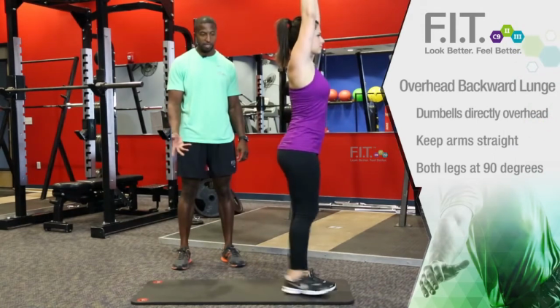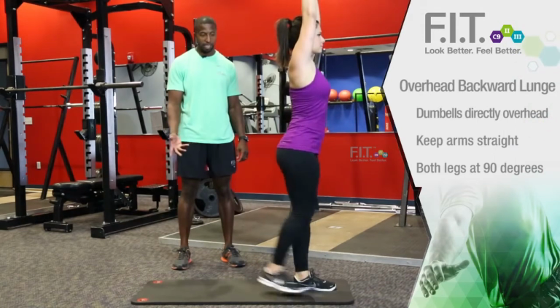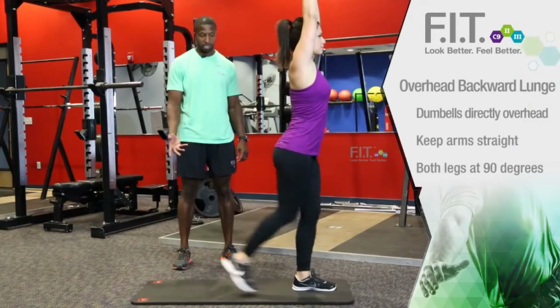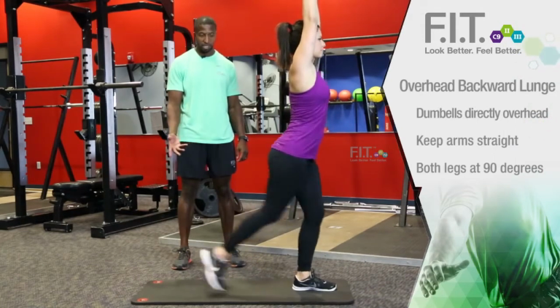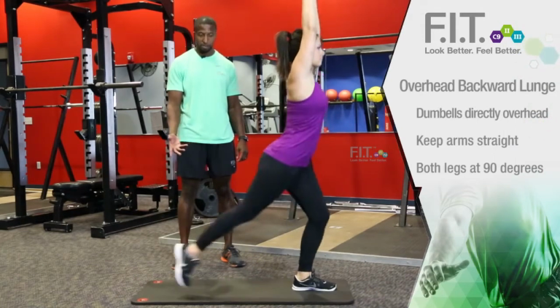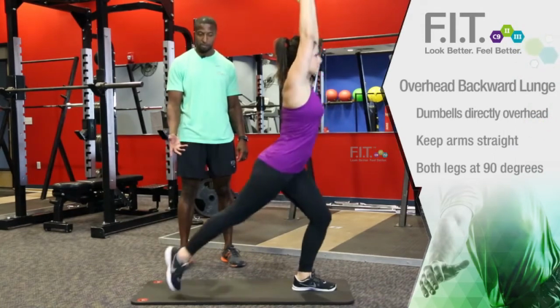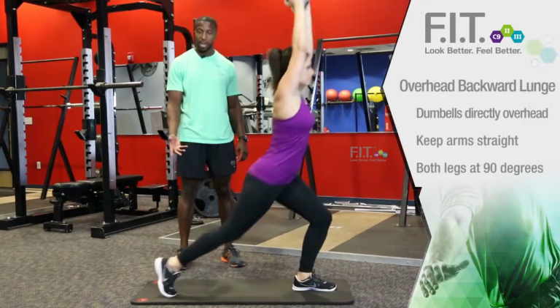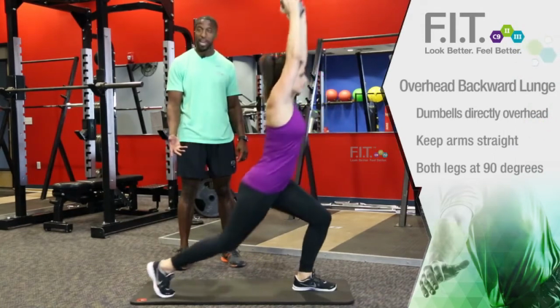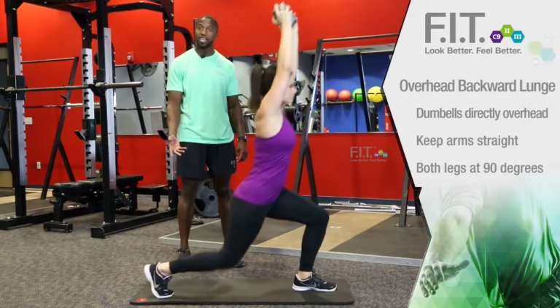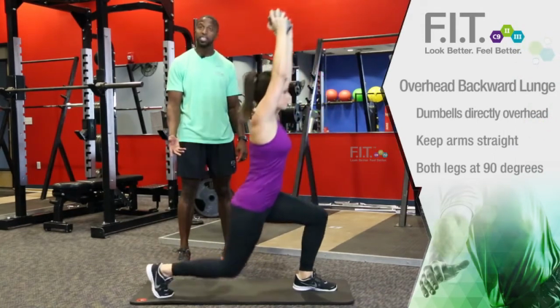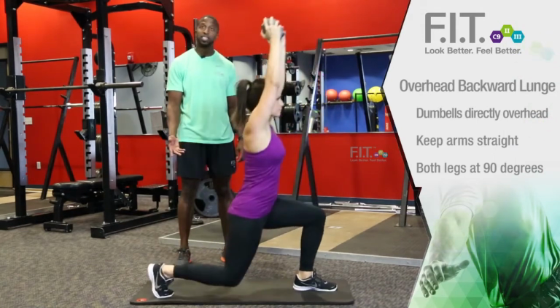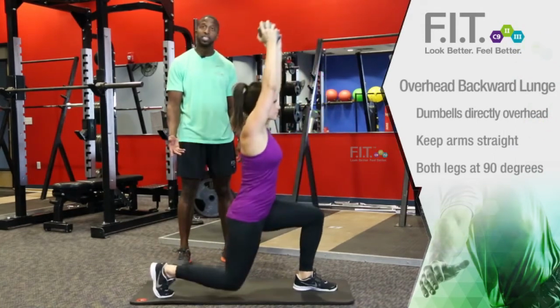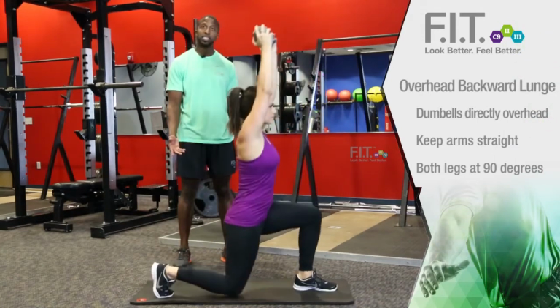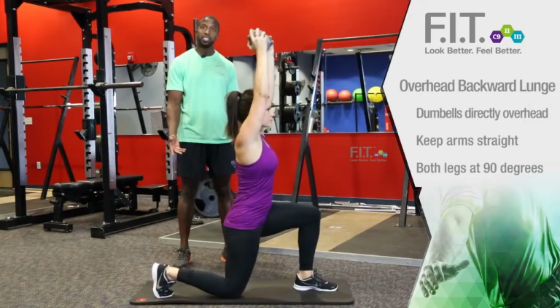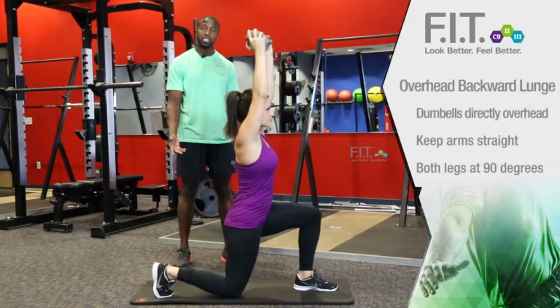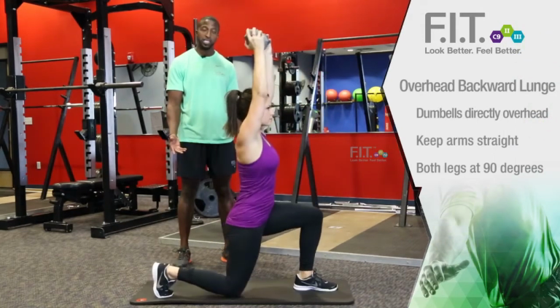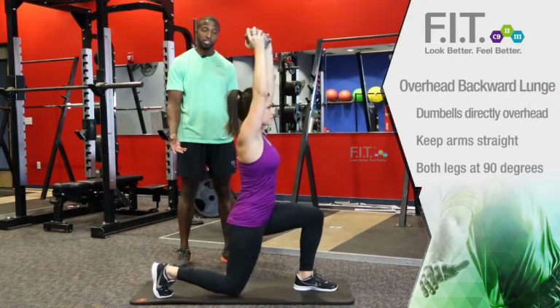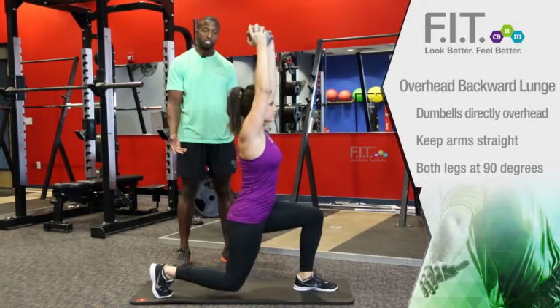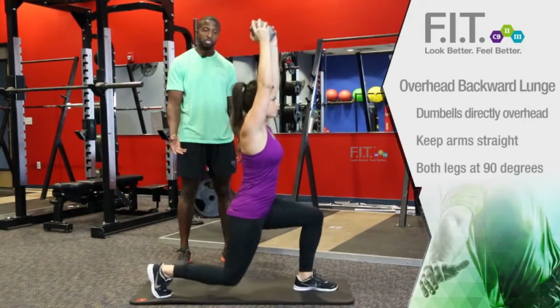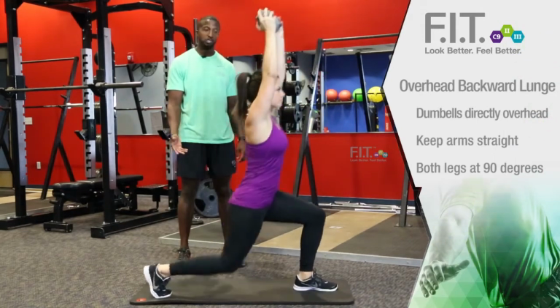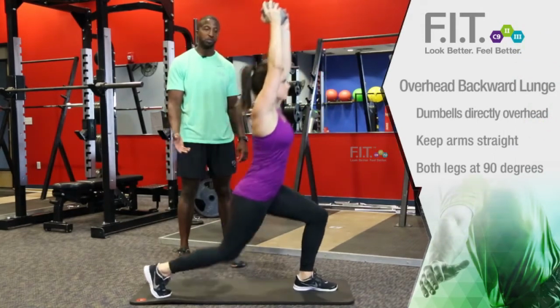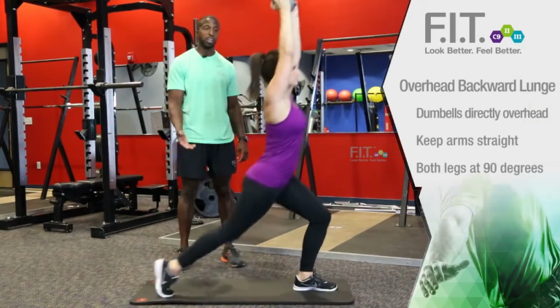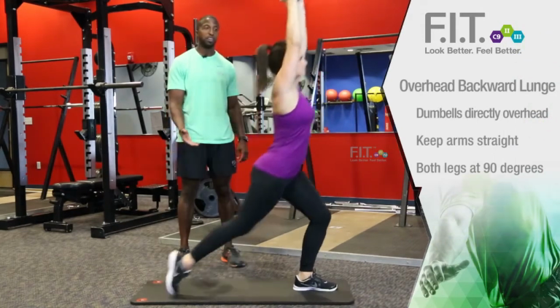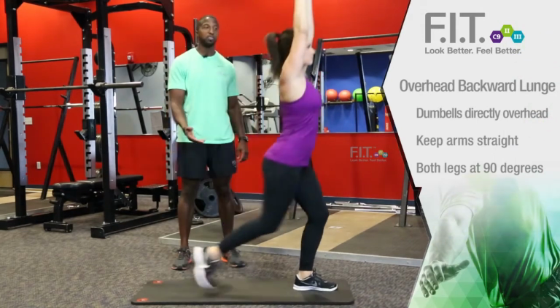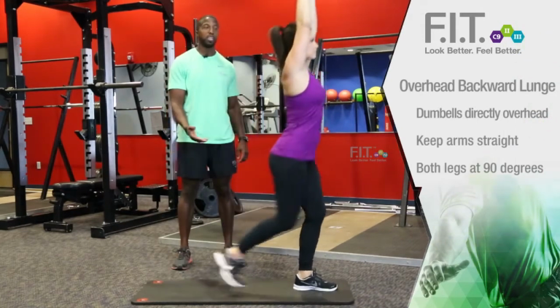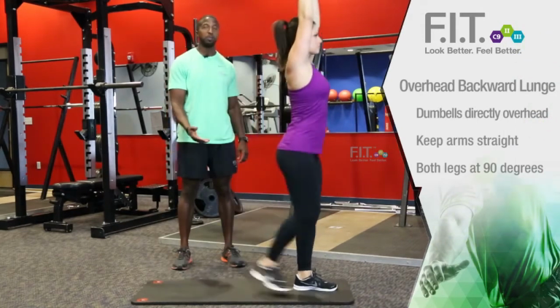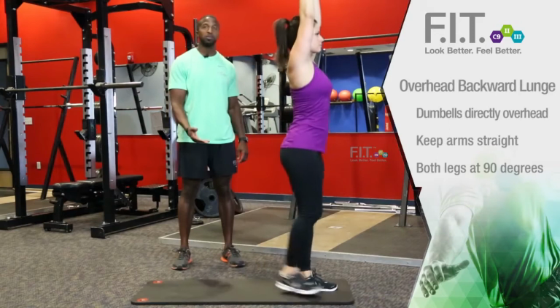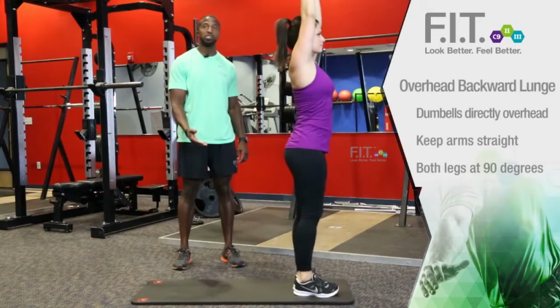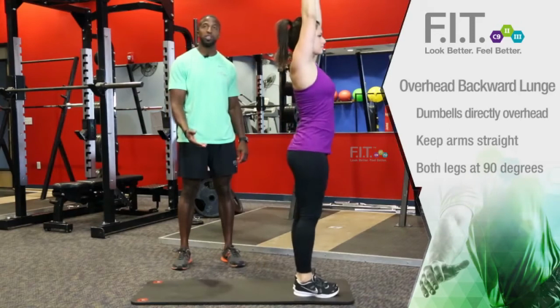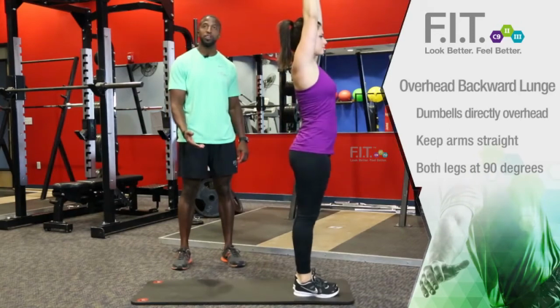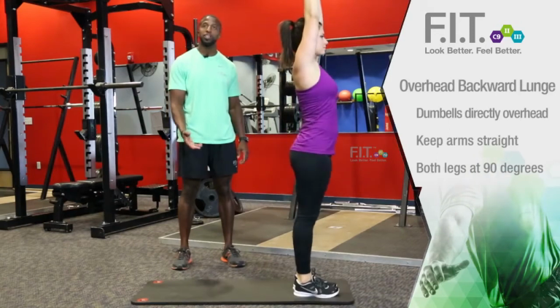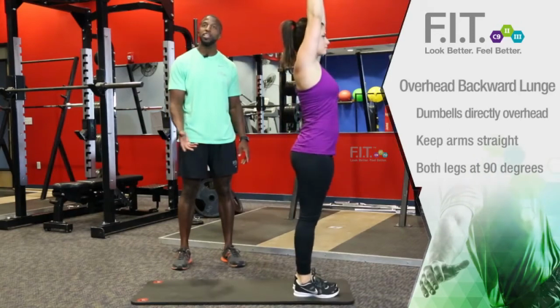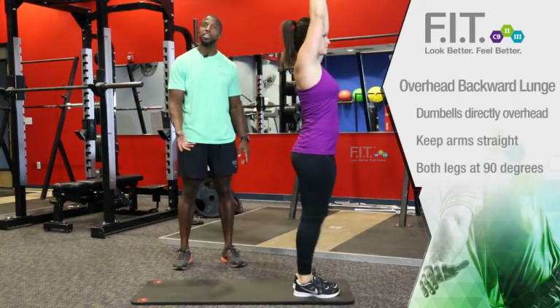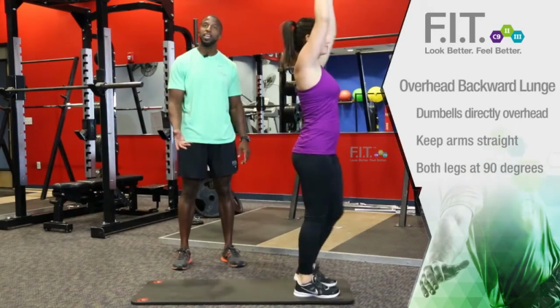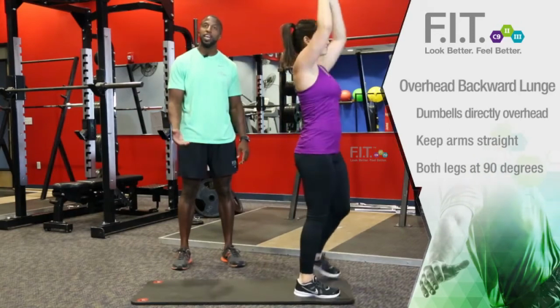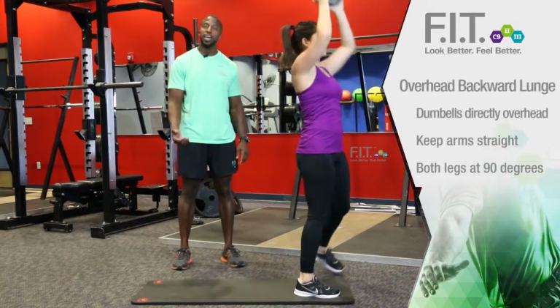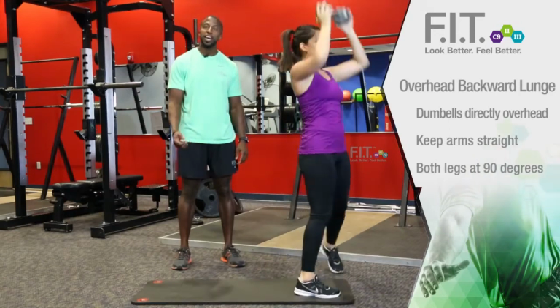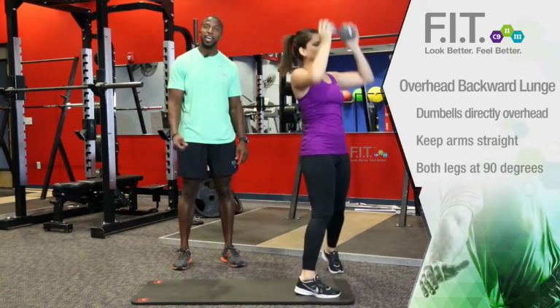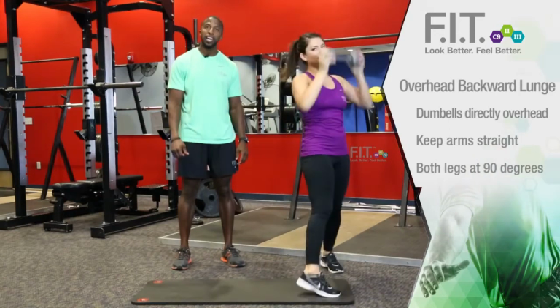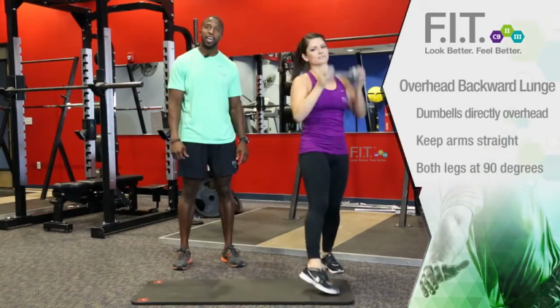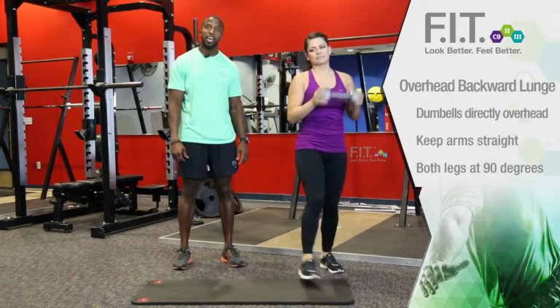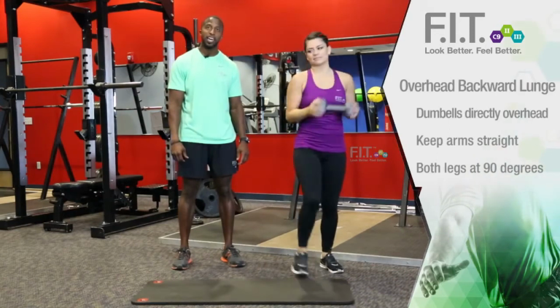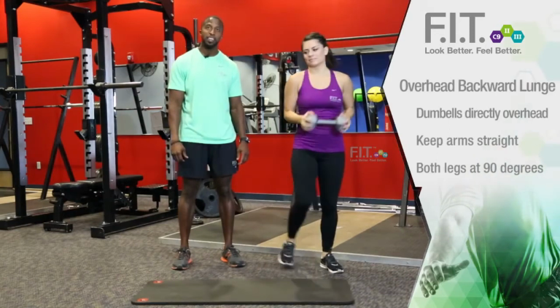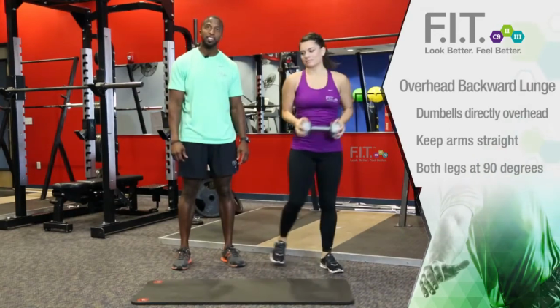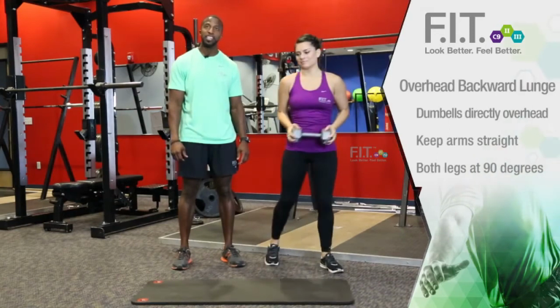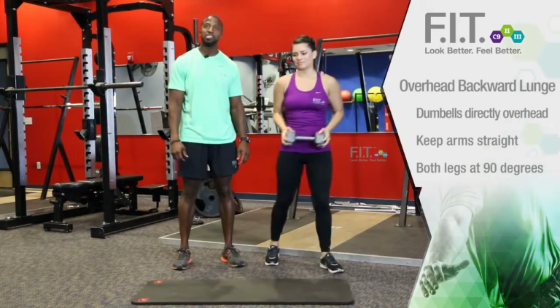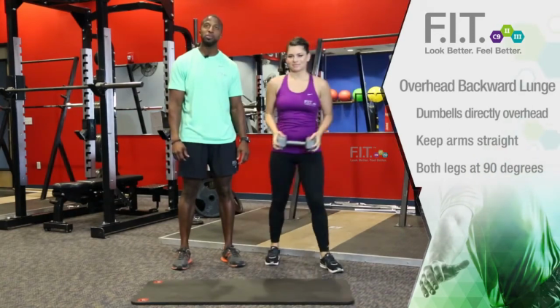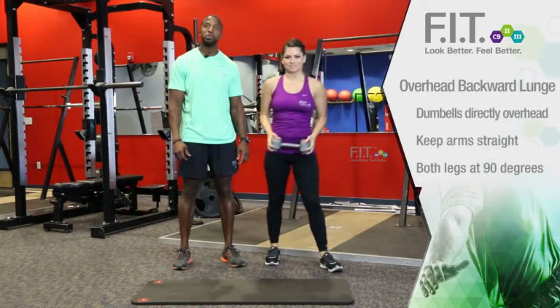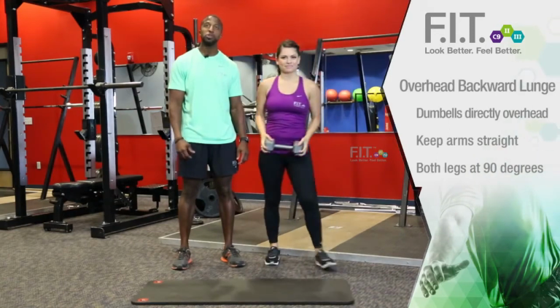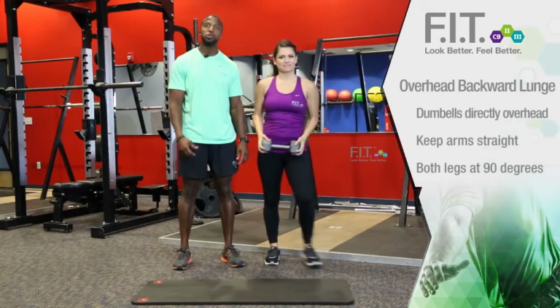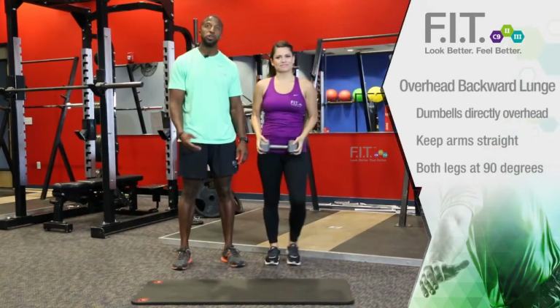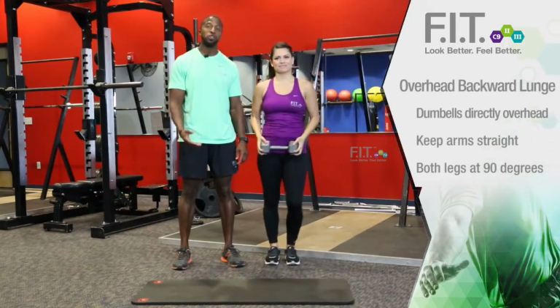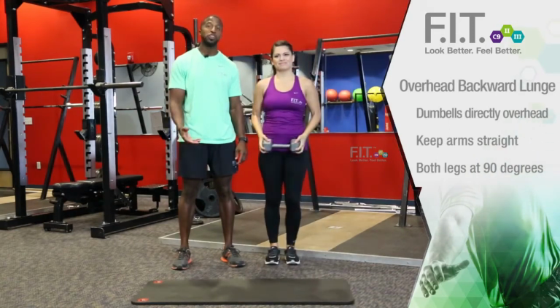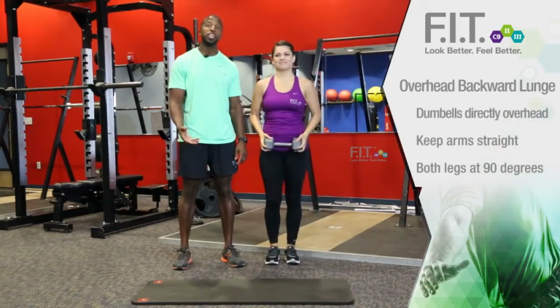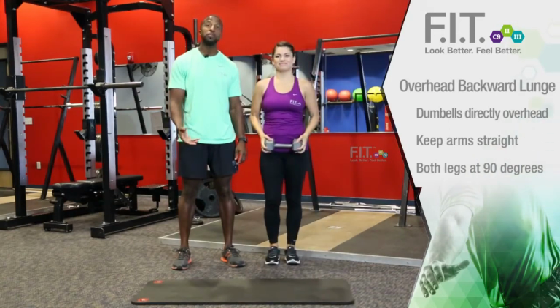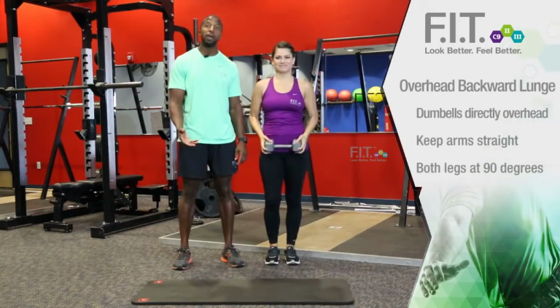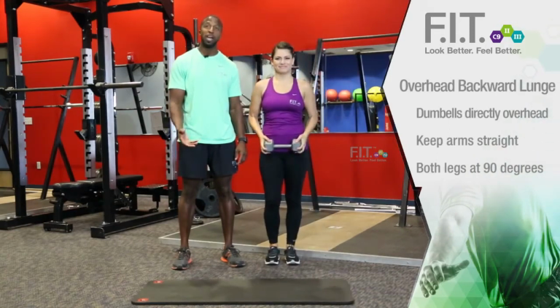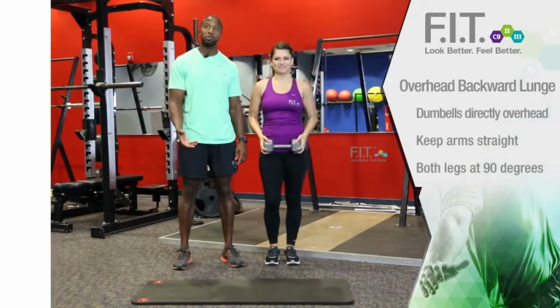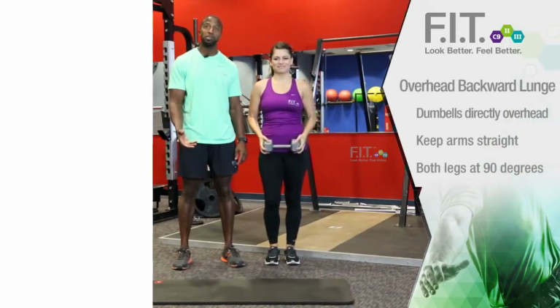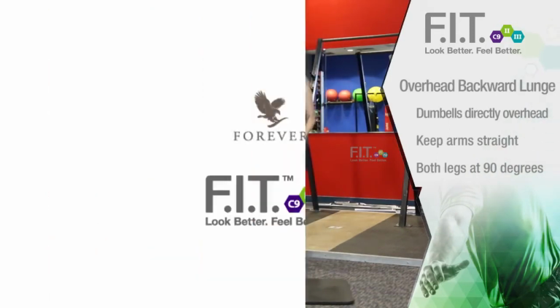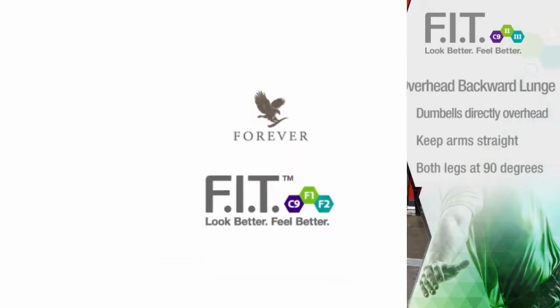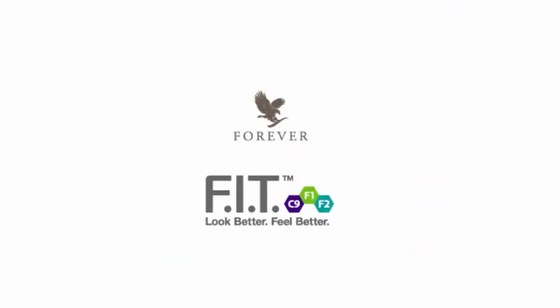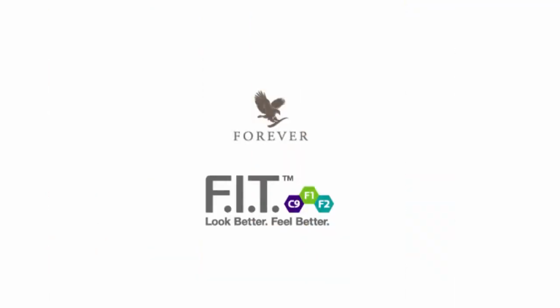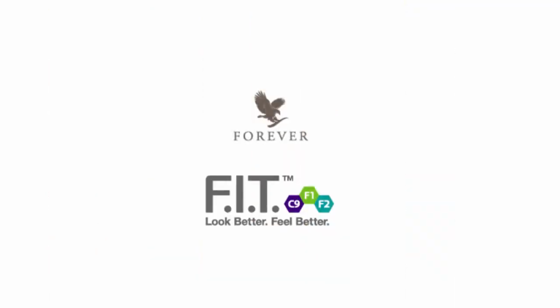Take a step back, knee touches the ground, and return. And that's how we do an overhead backward lunge.